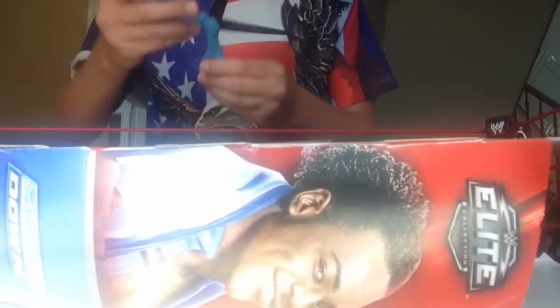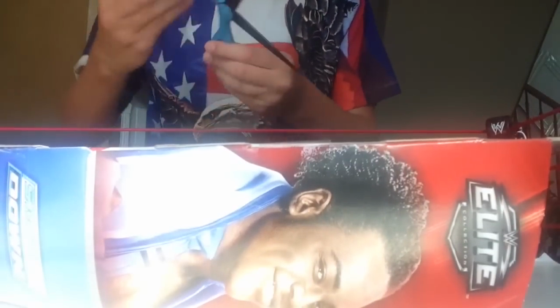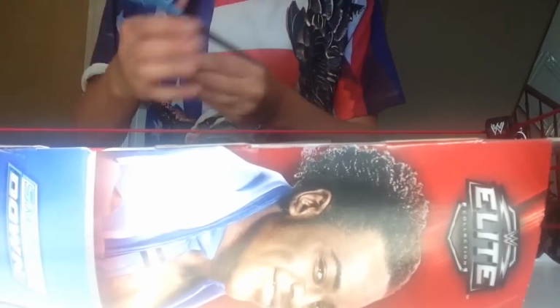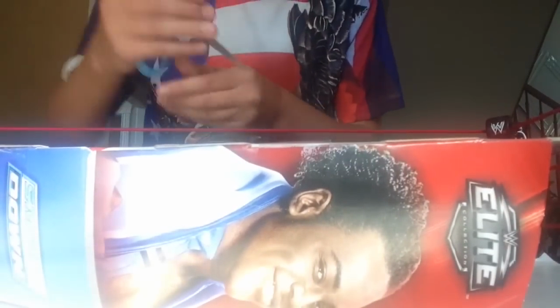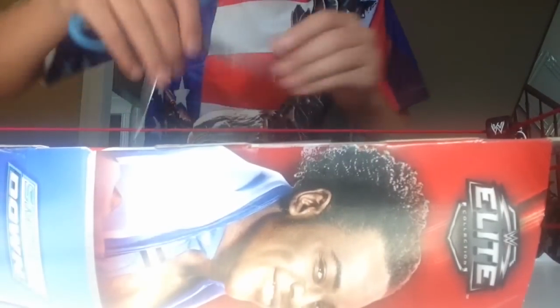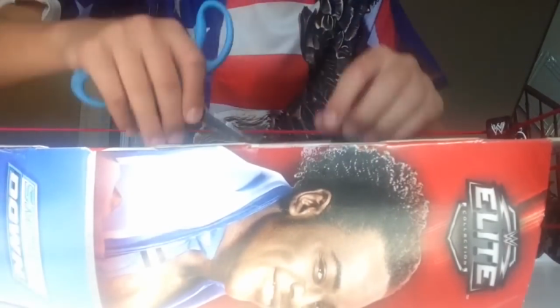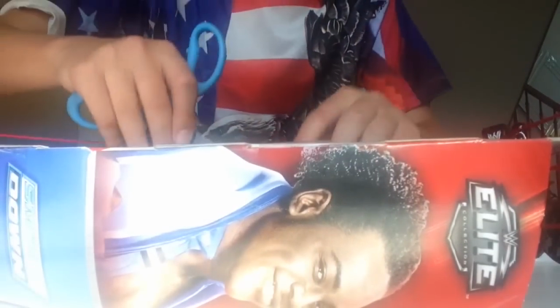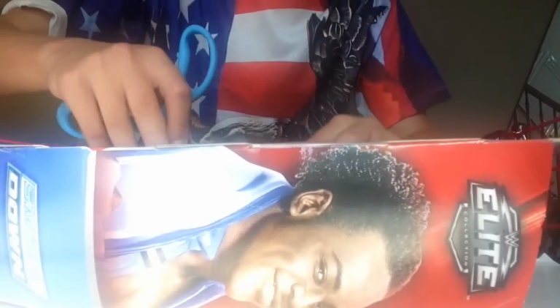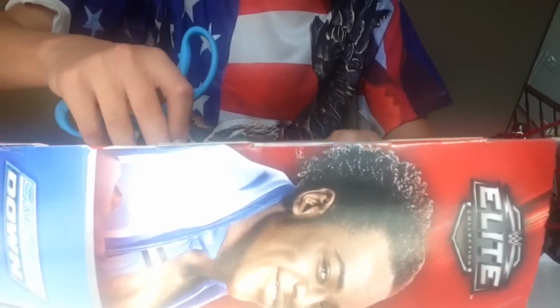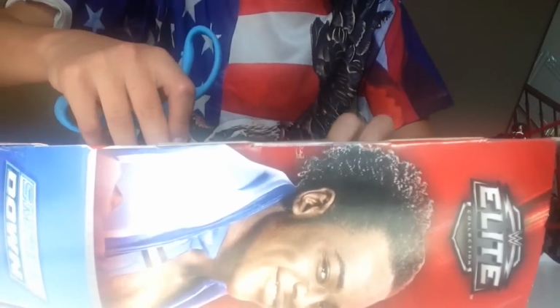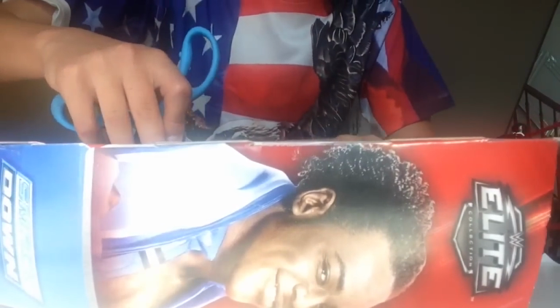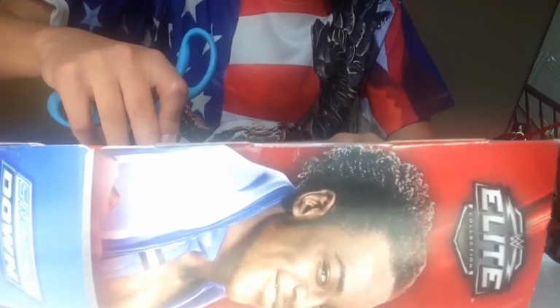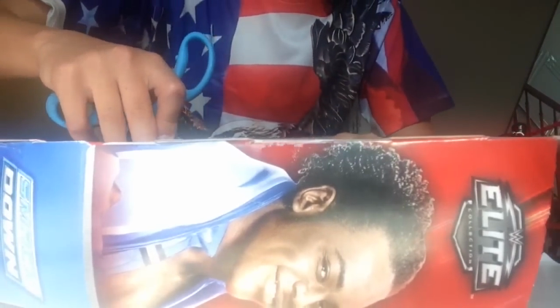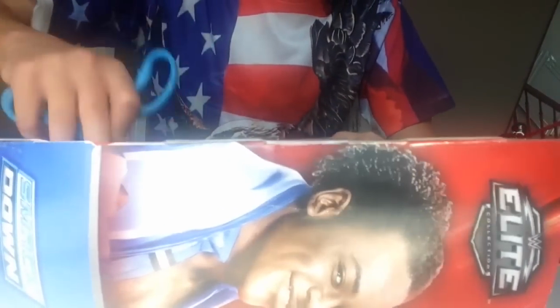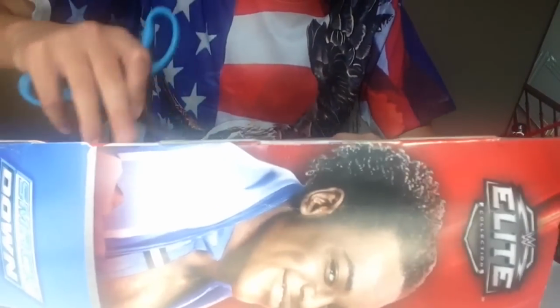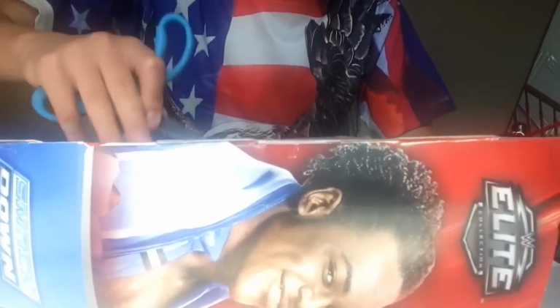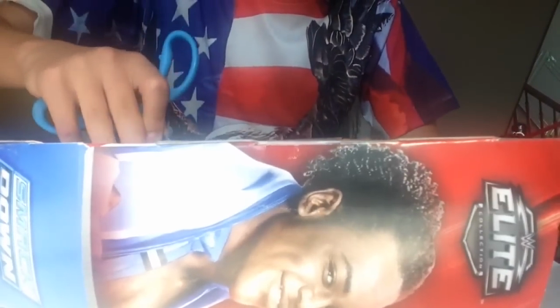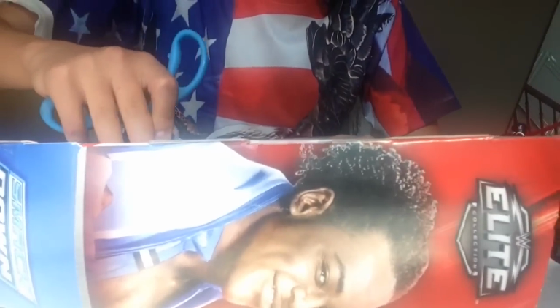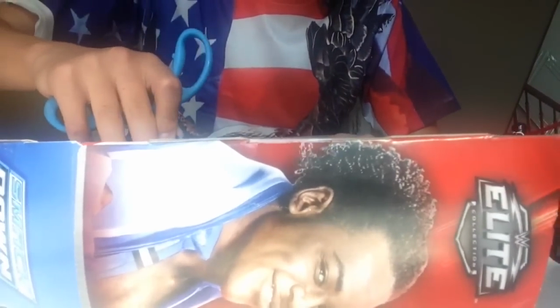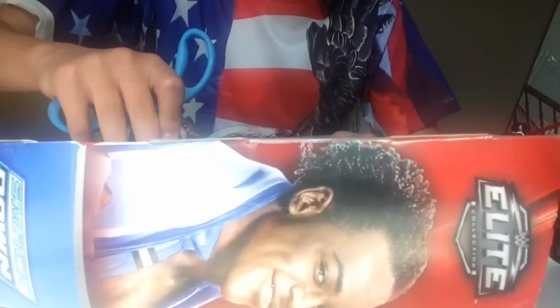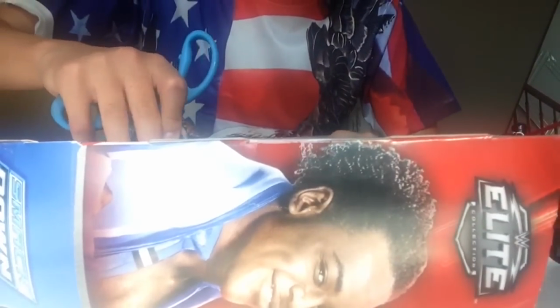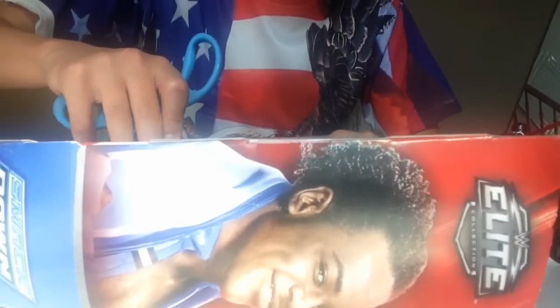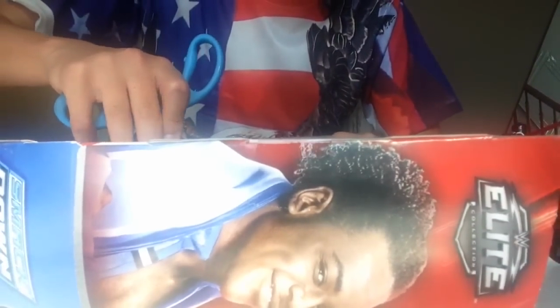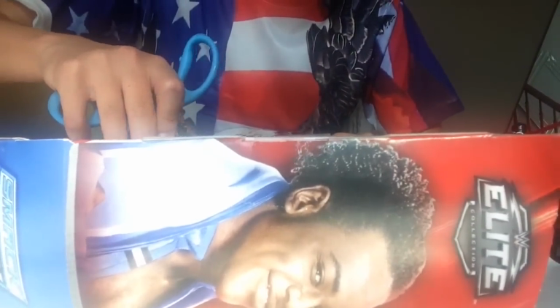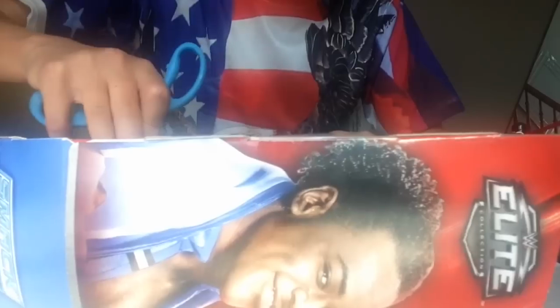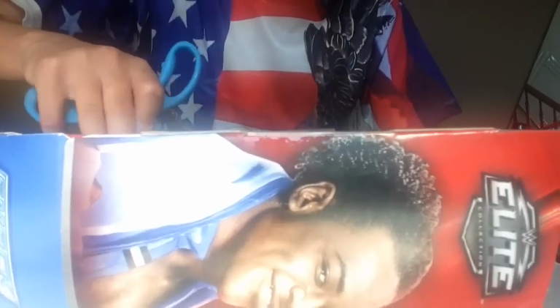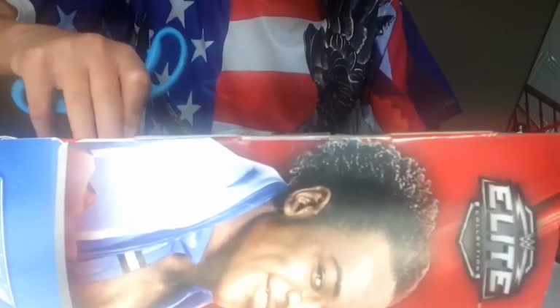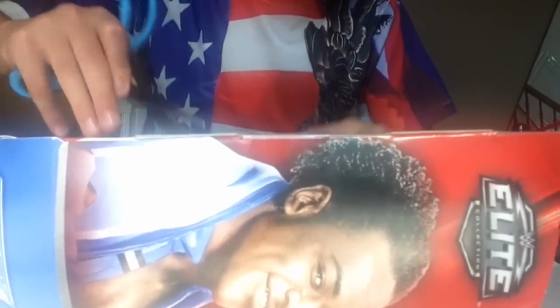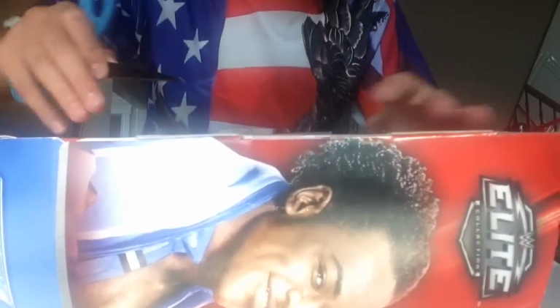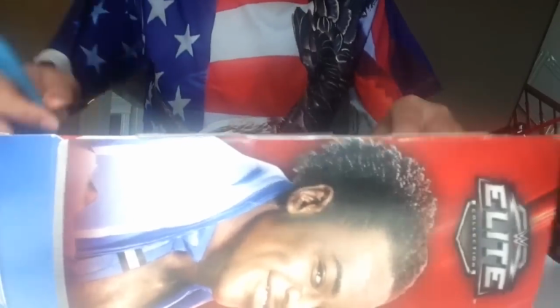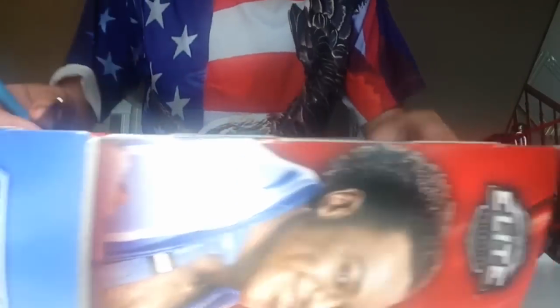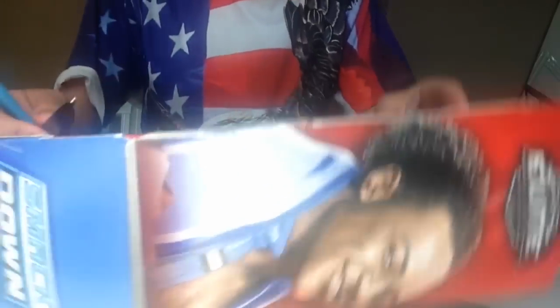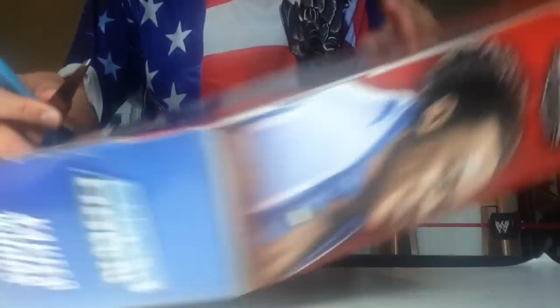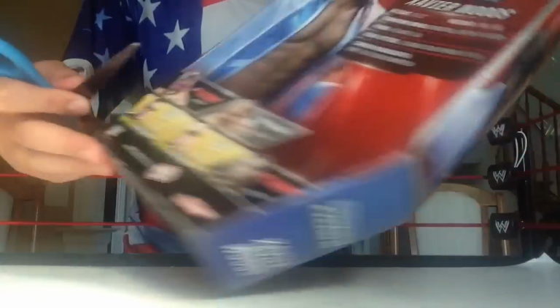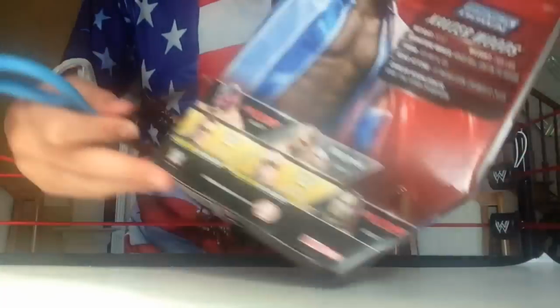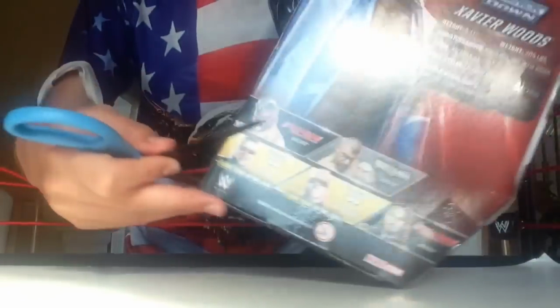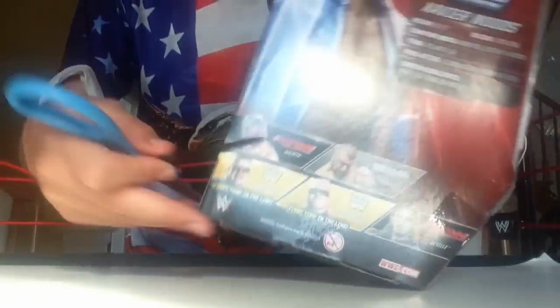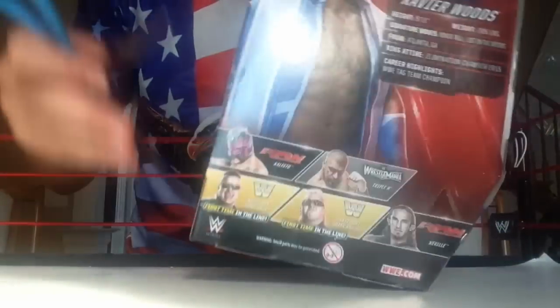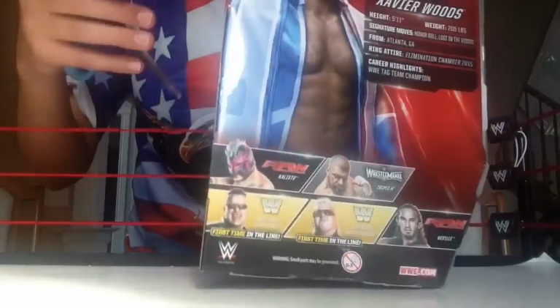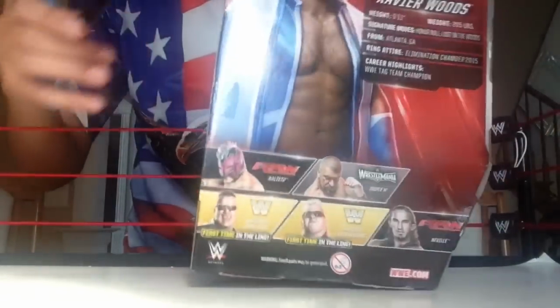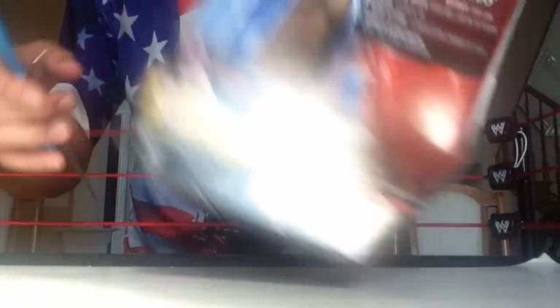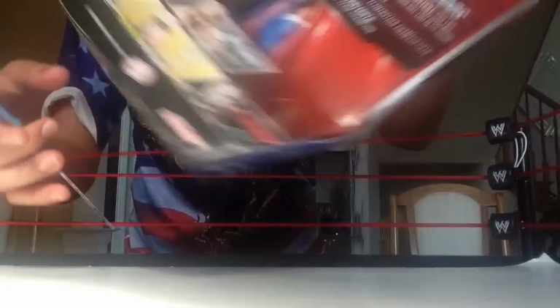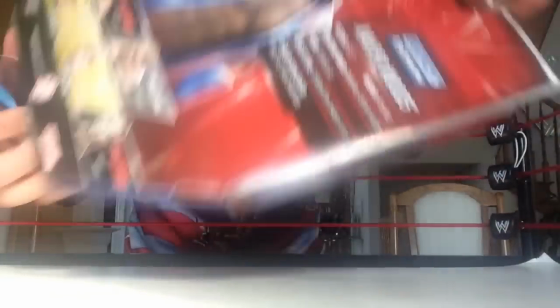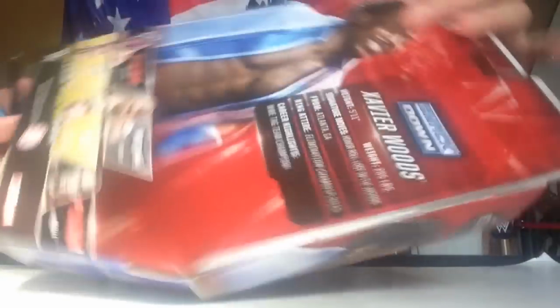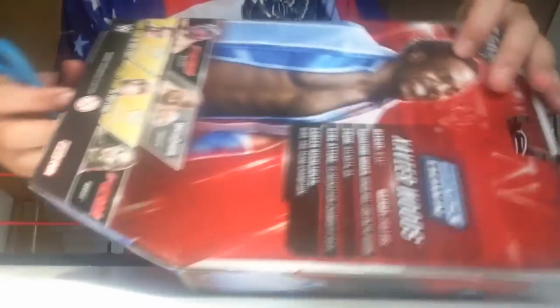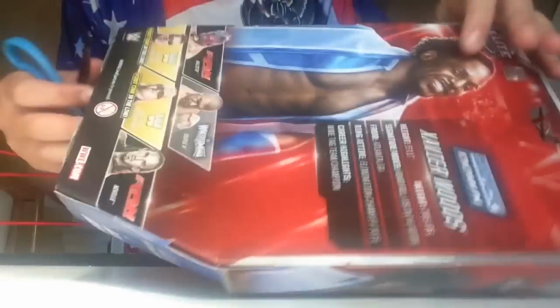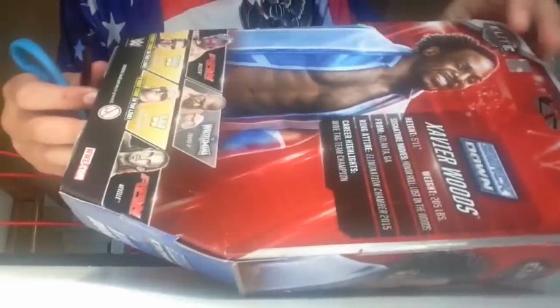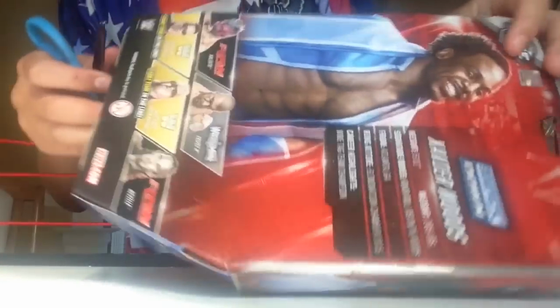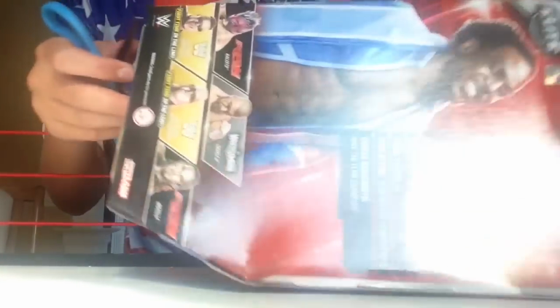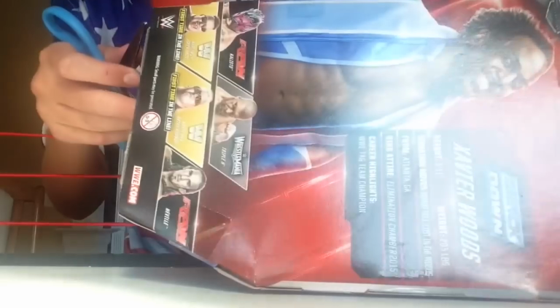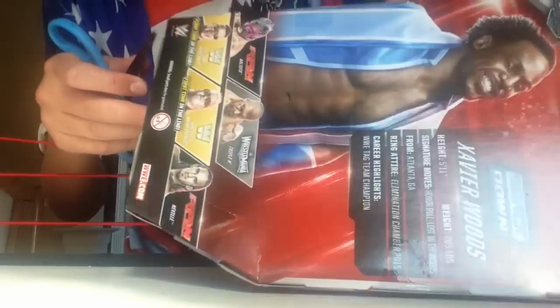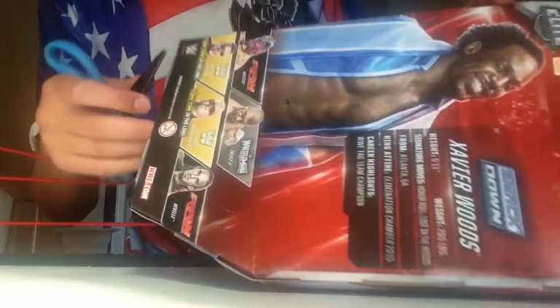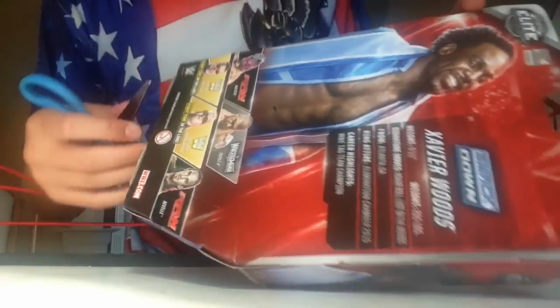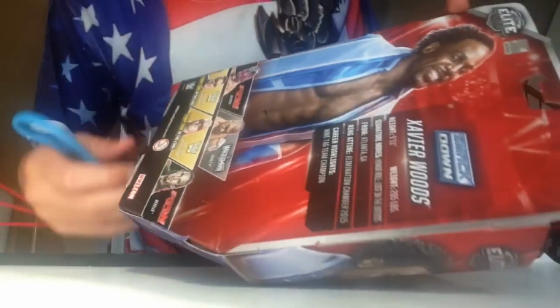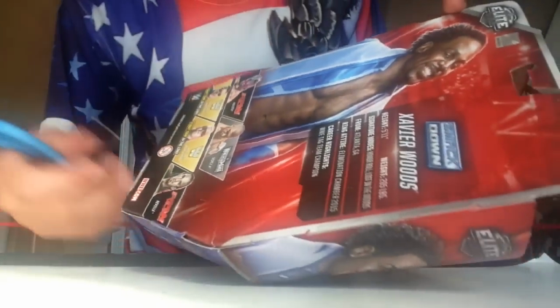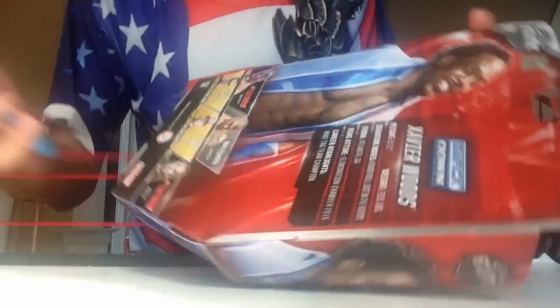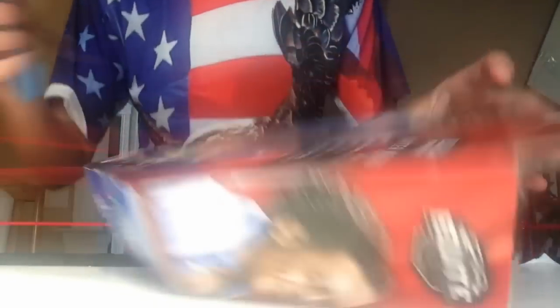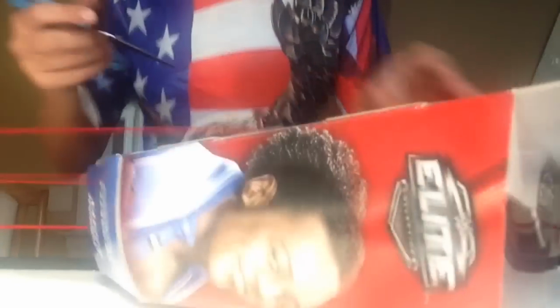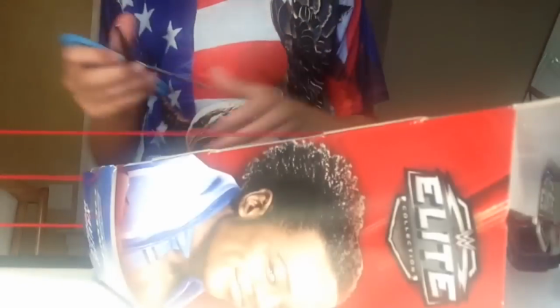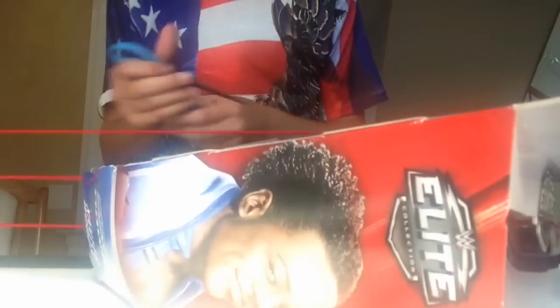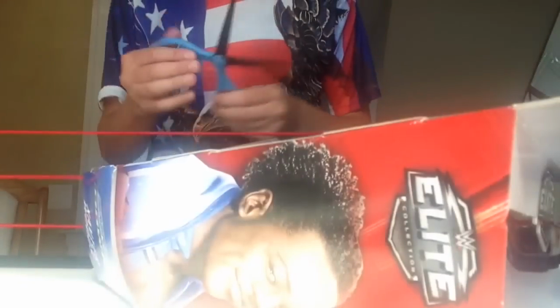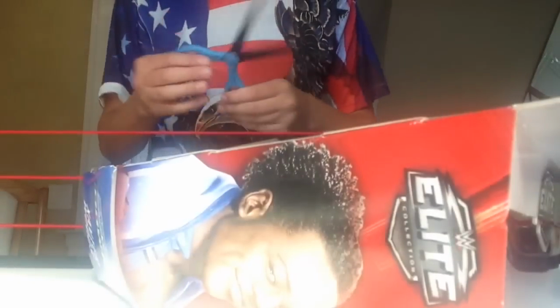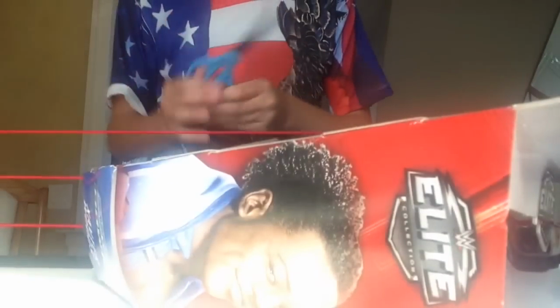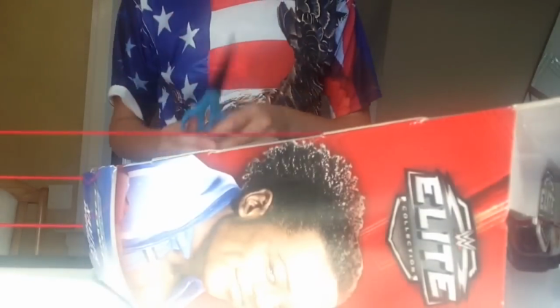Let's get this open. Got my handy scissors that you guys have seen in my last videos. And it's open.